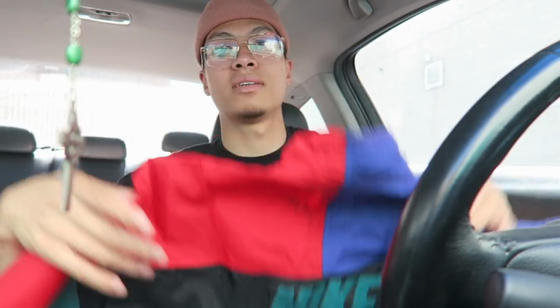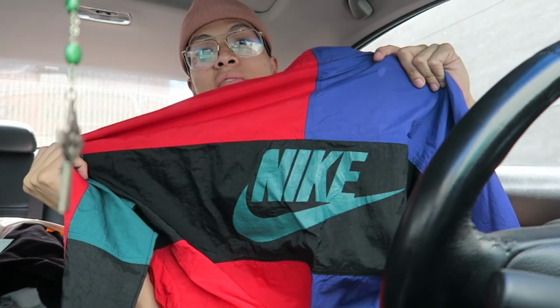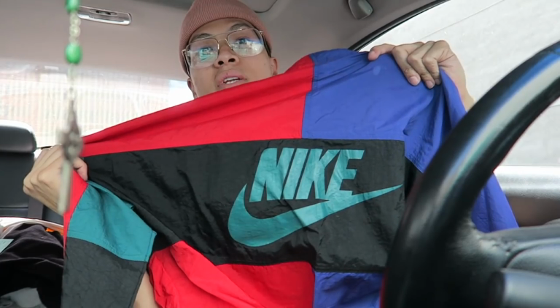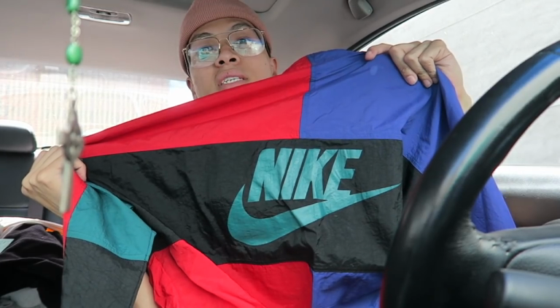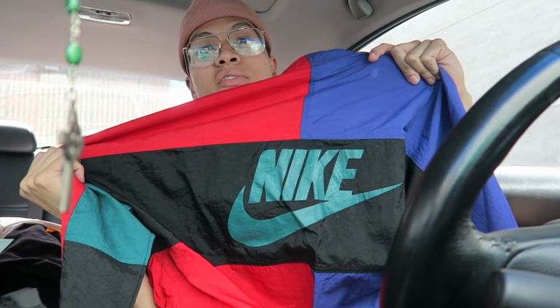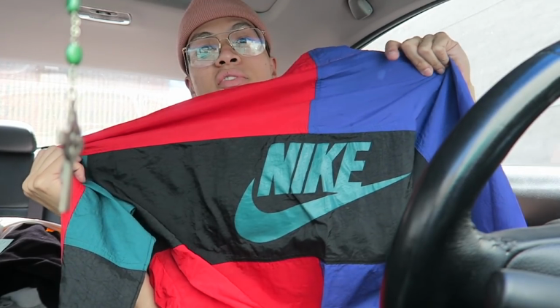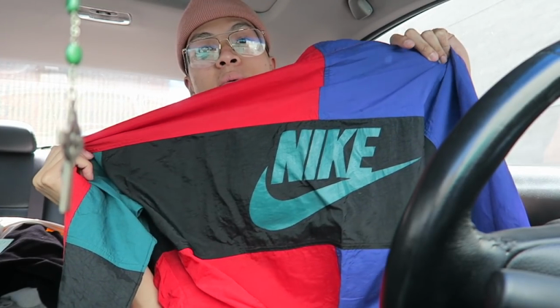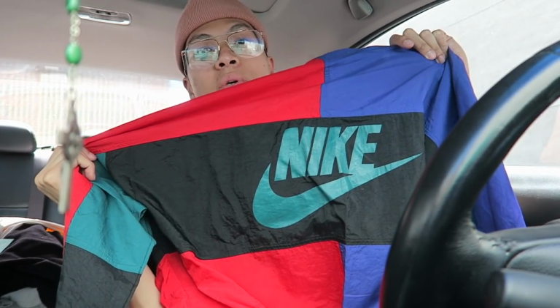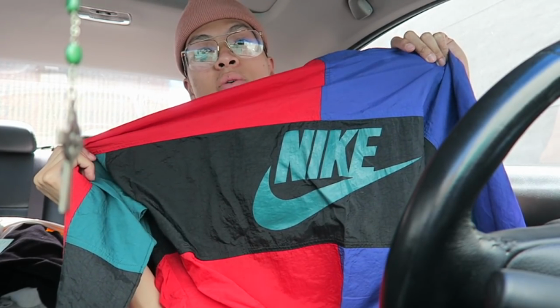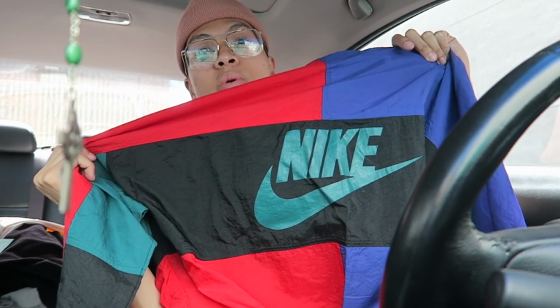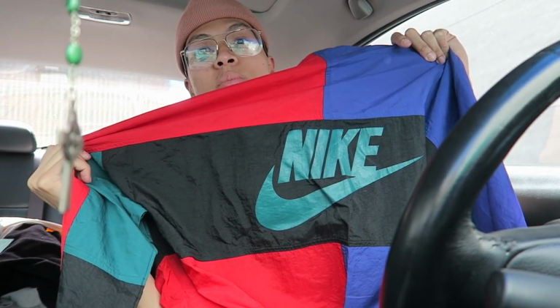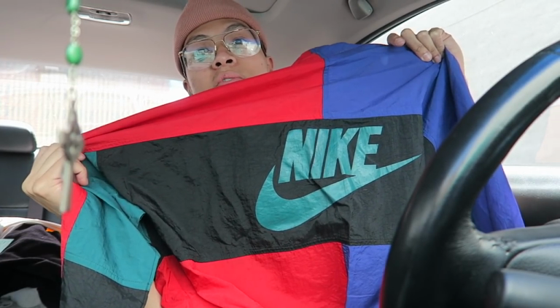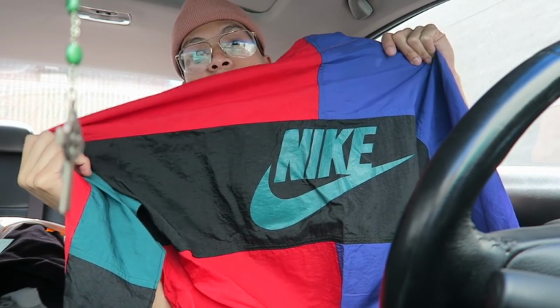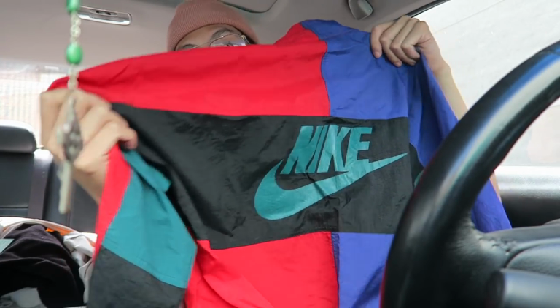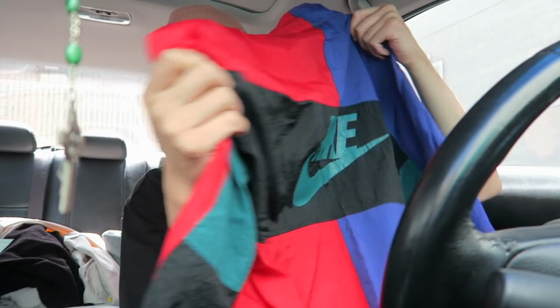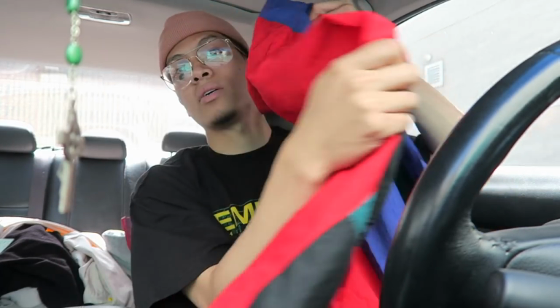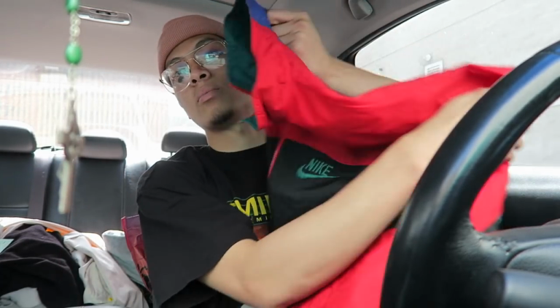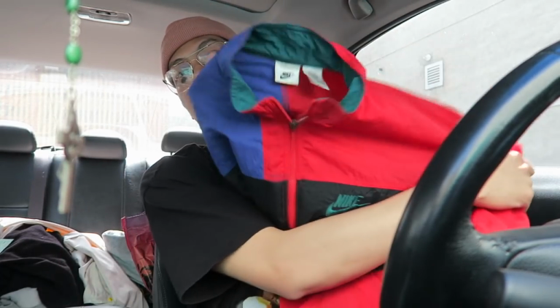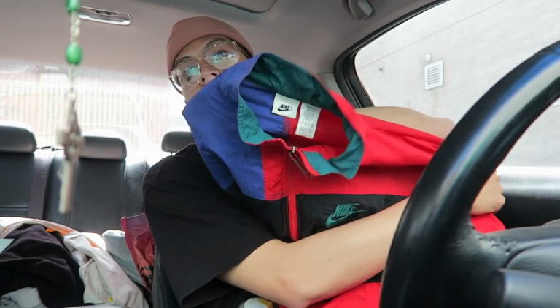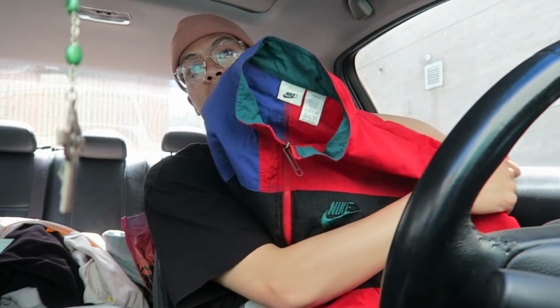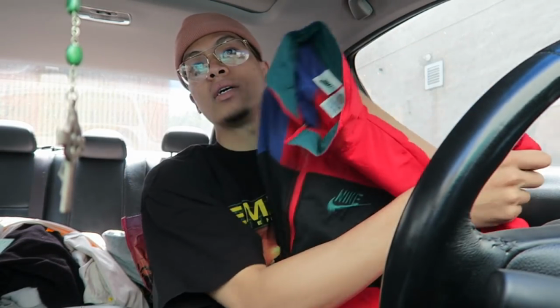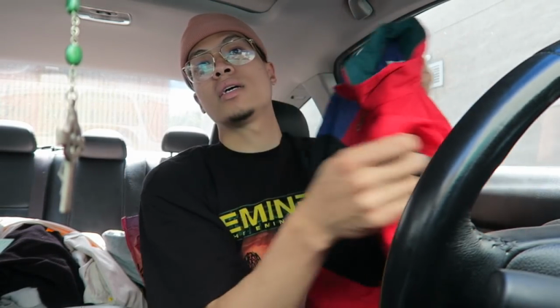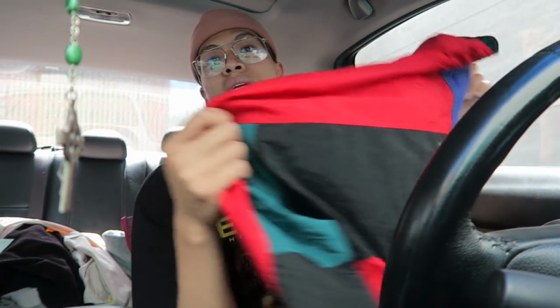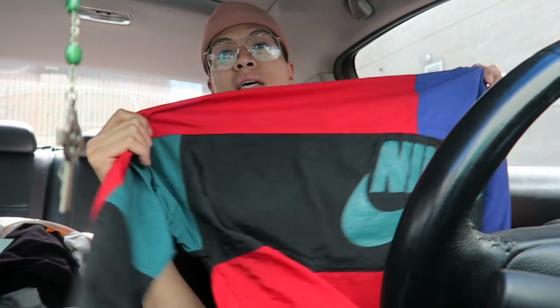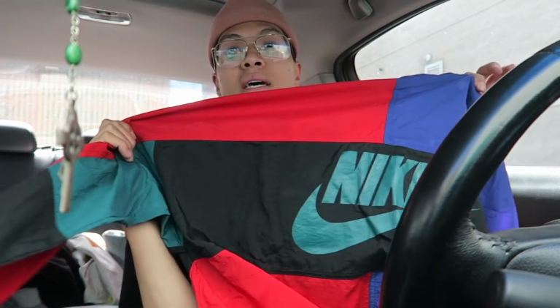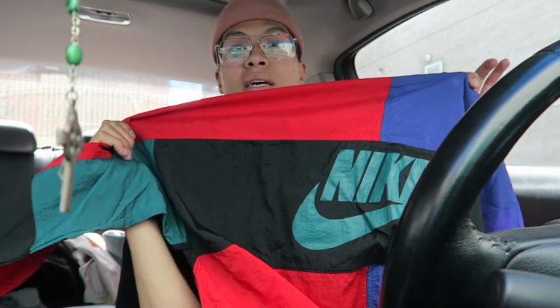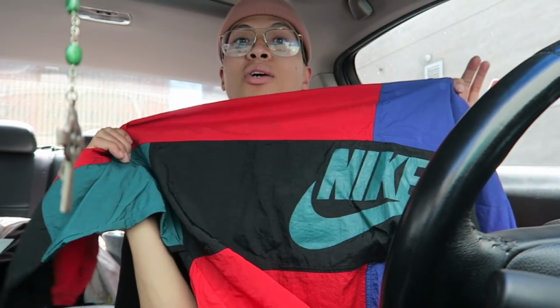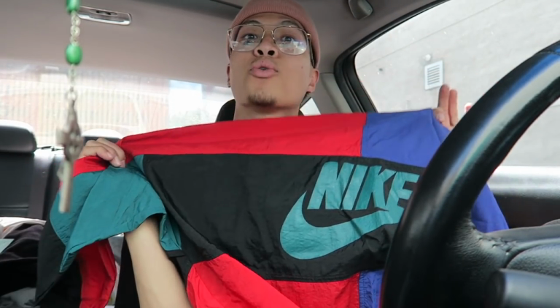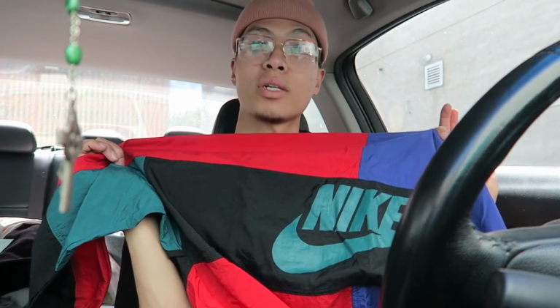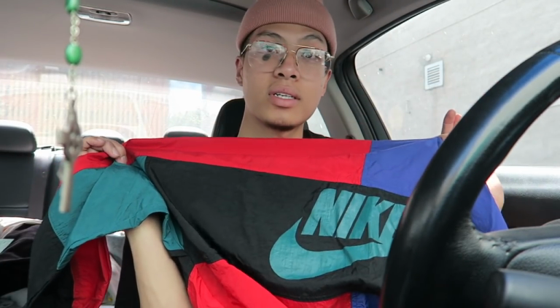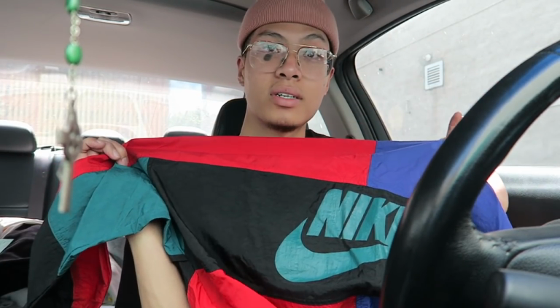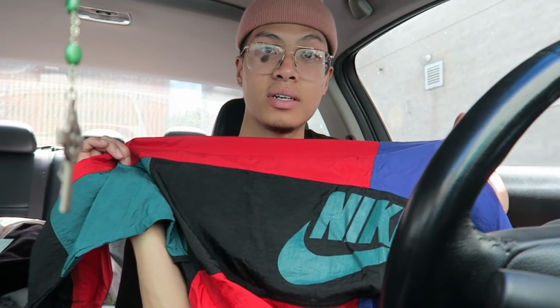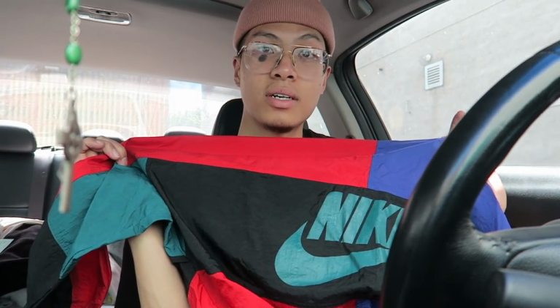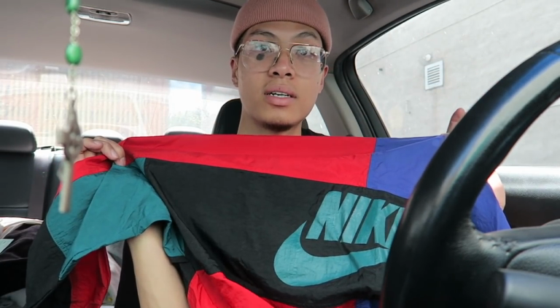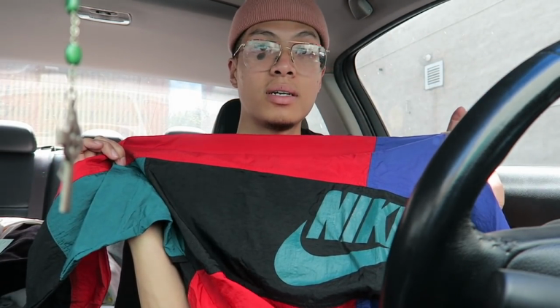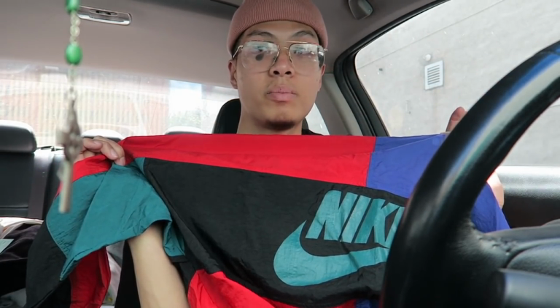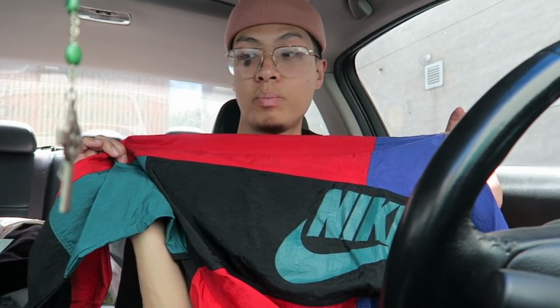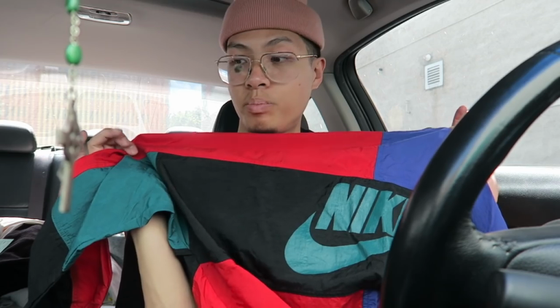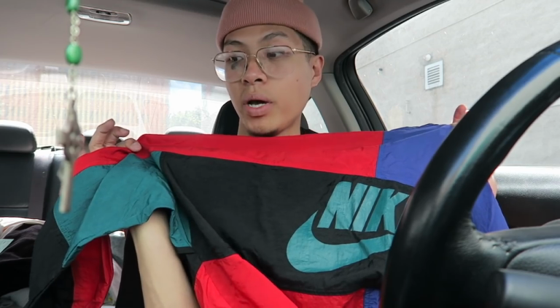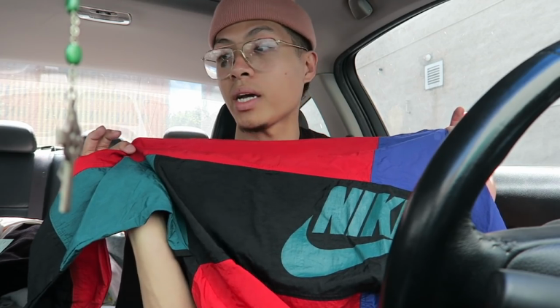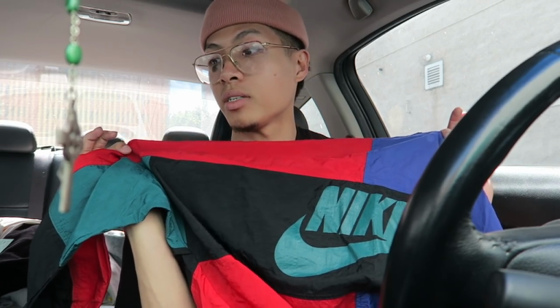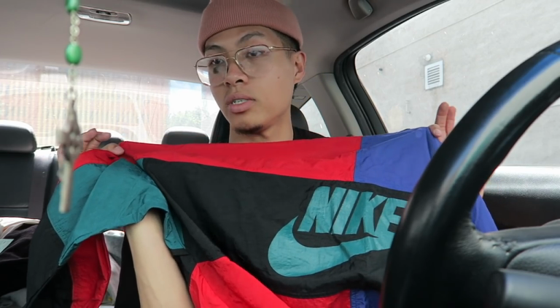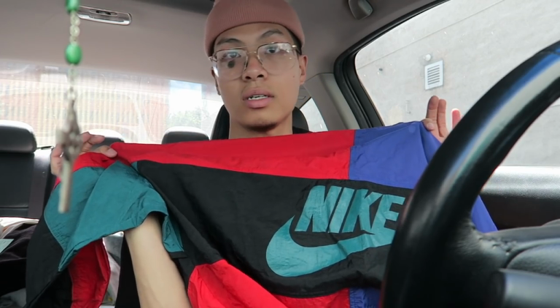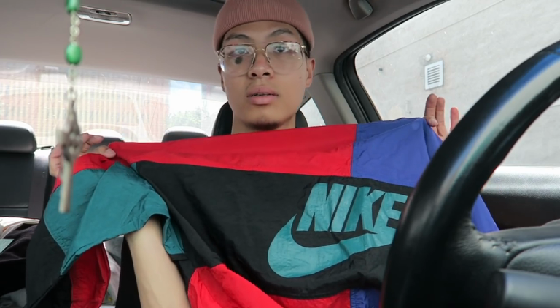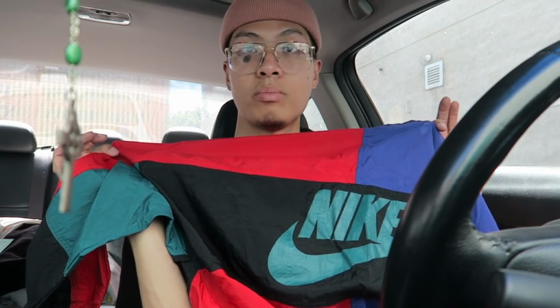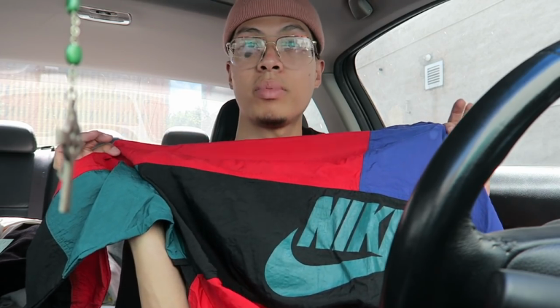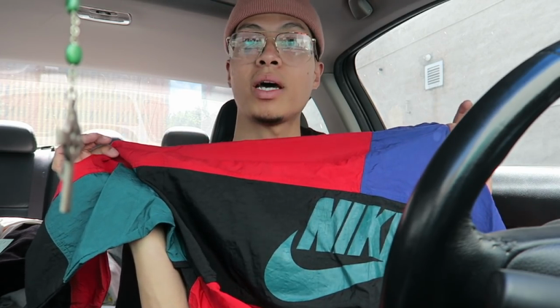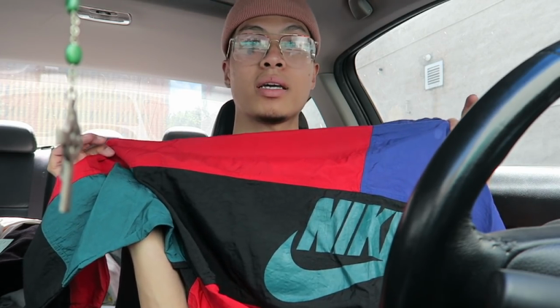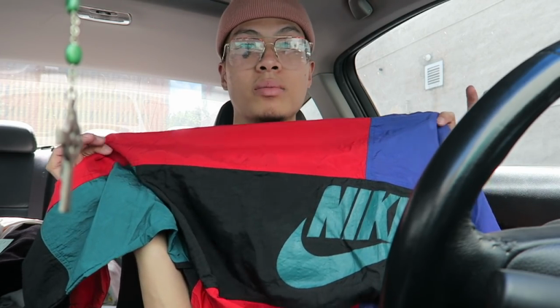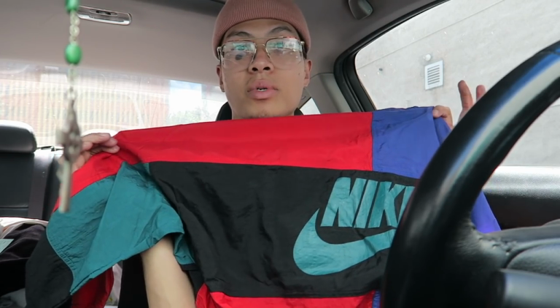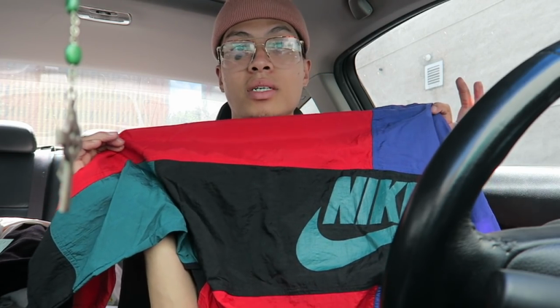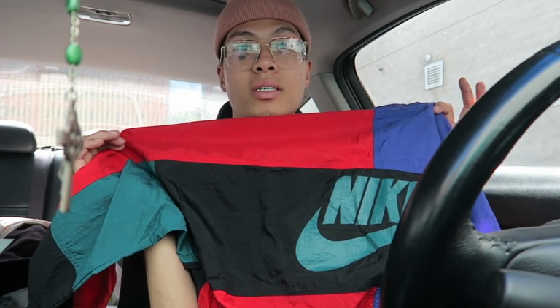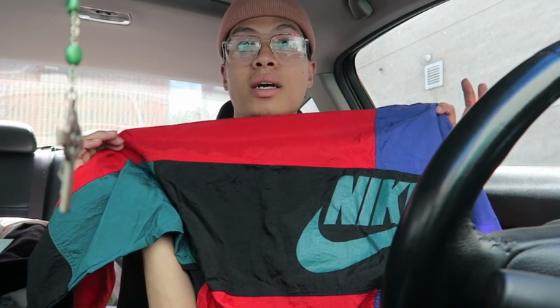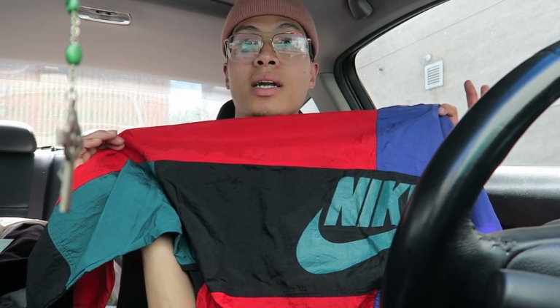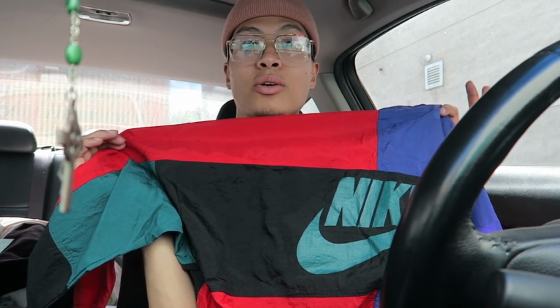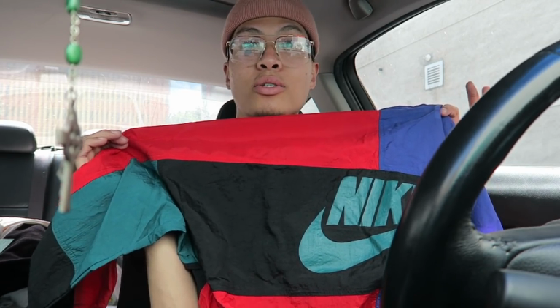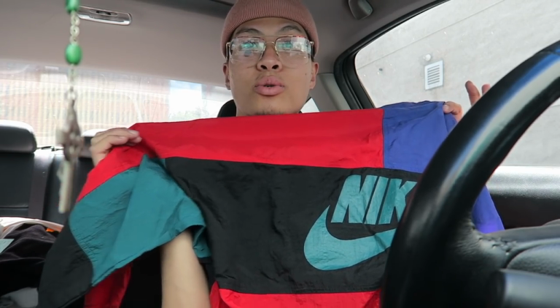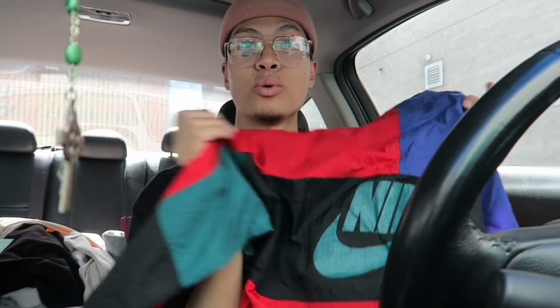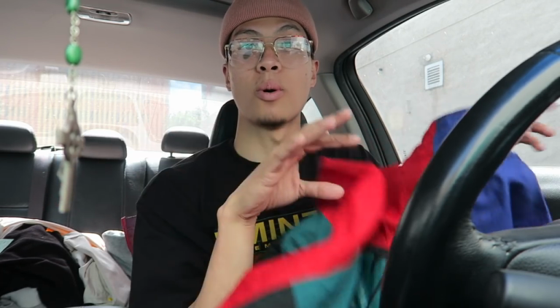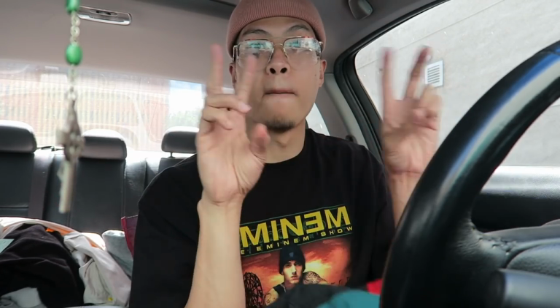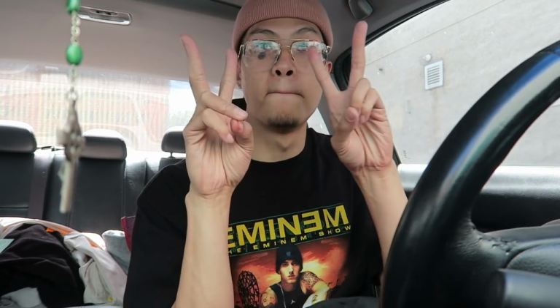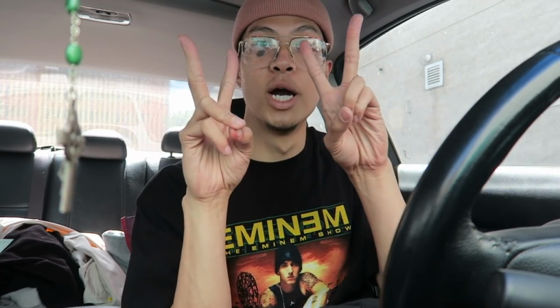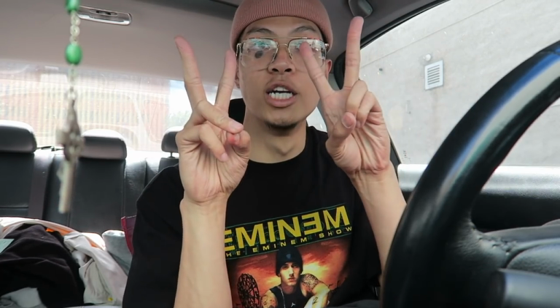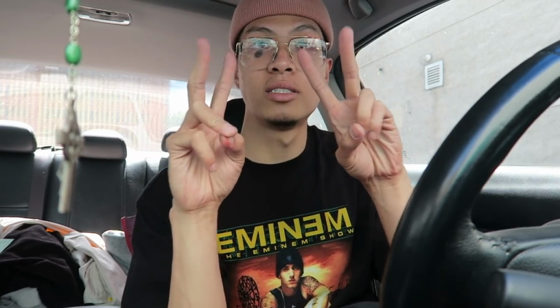If it doesn't fit me it will be for sale. Quick little unpackaging, unbagging, but gotta go to school. Peace.